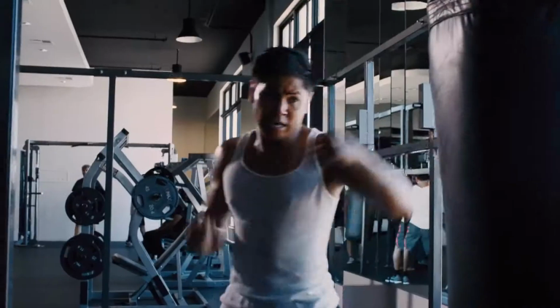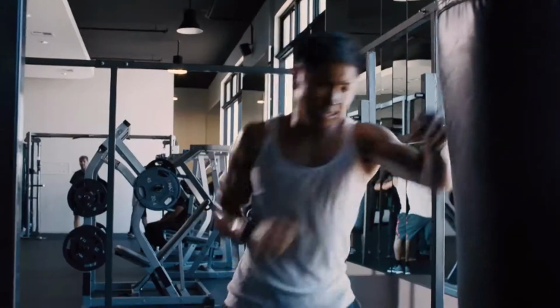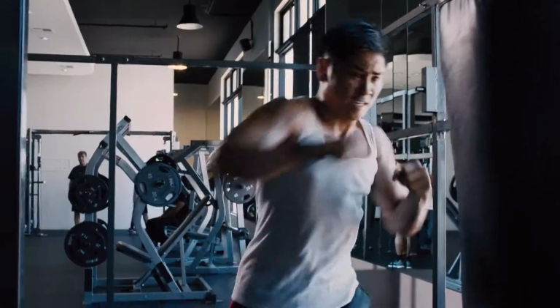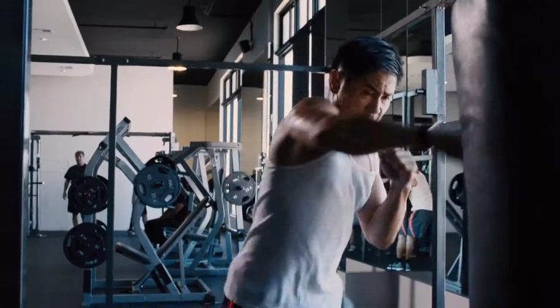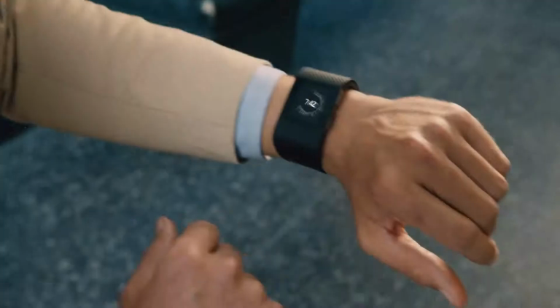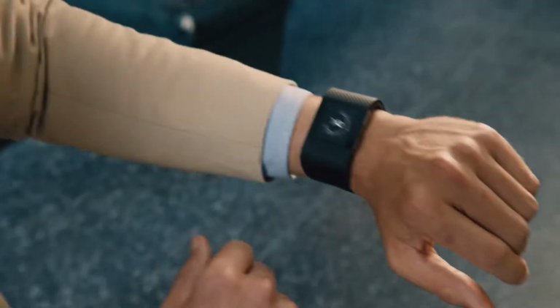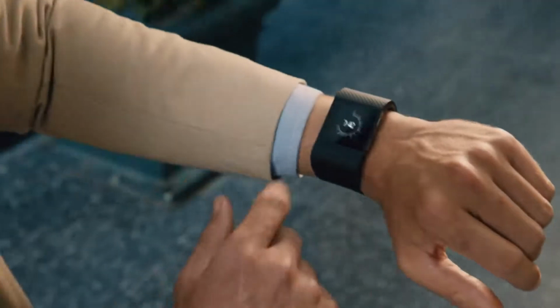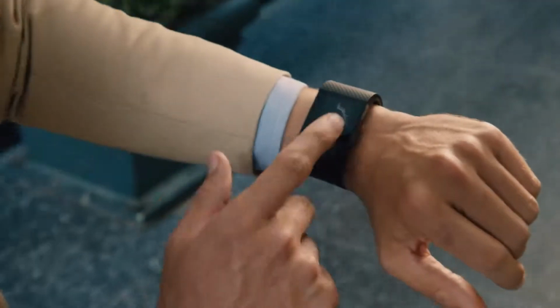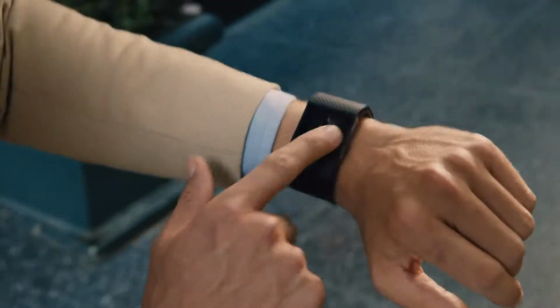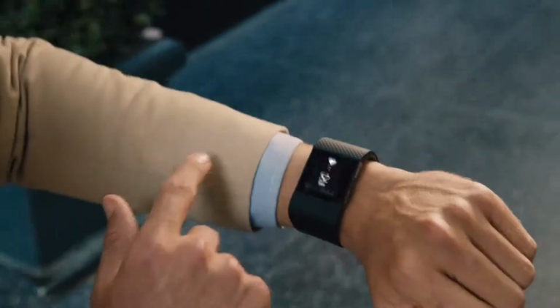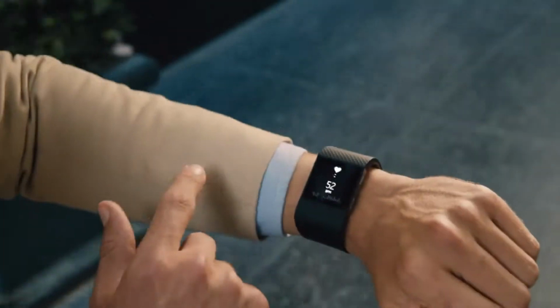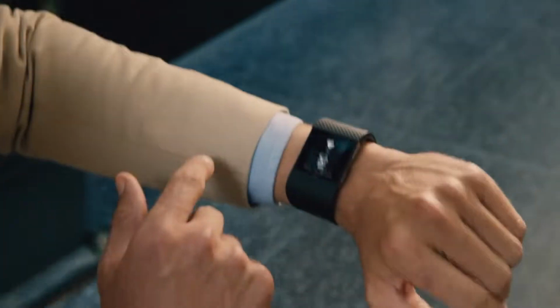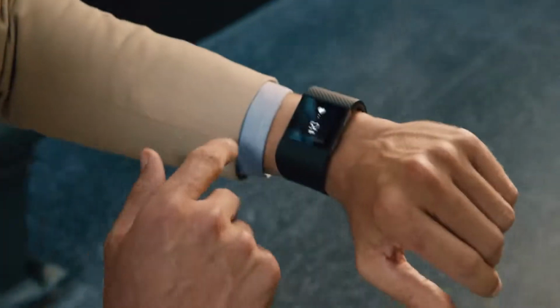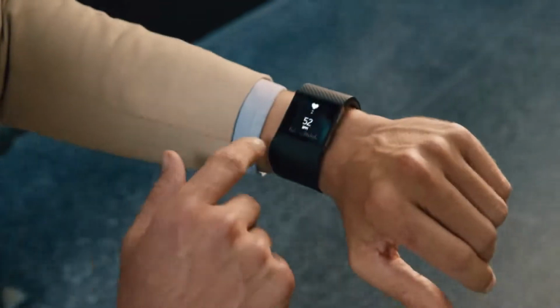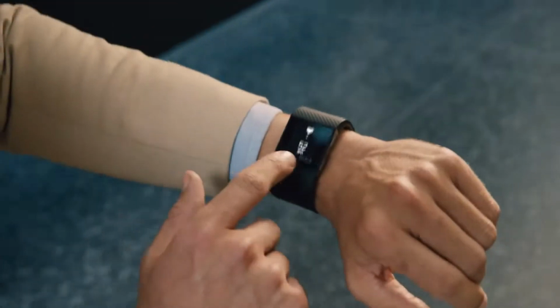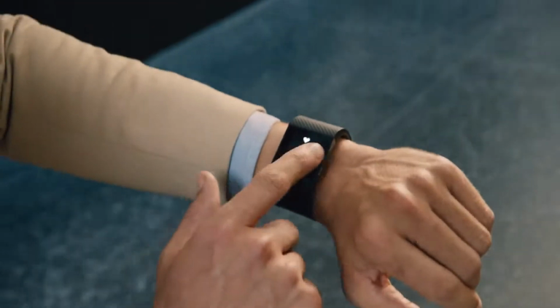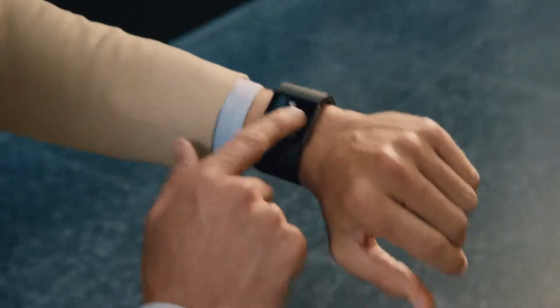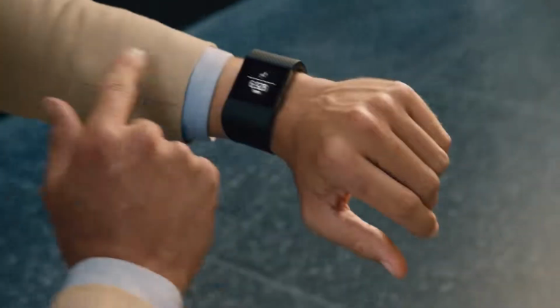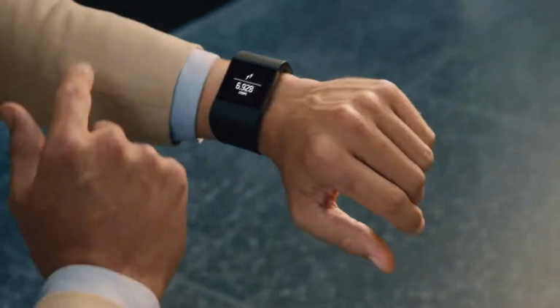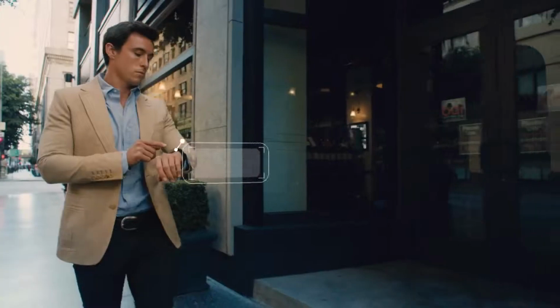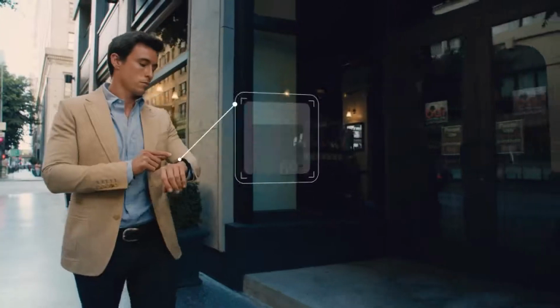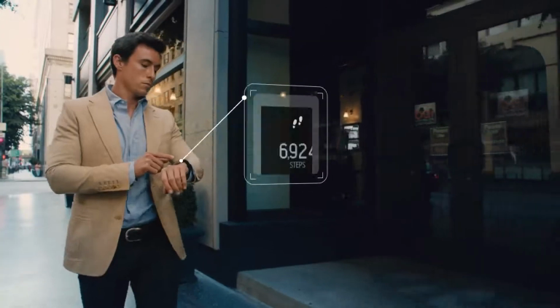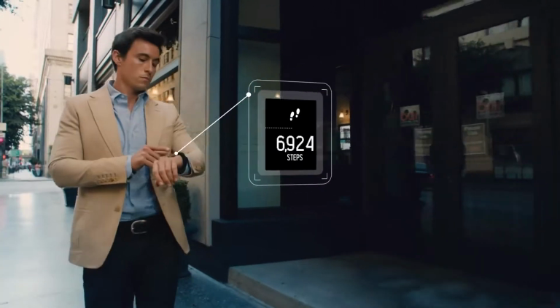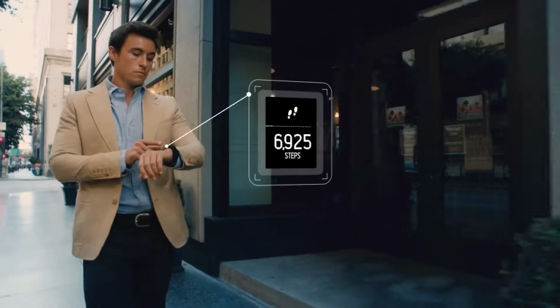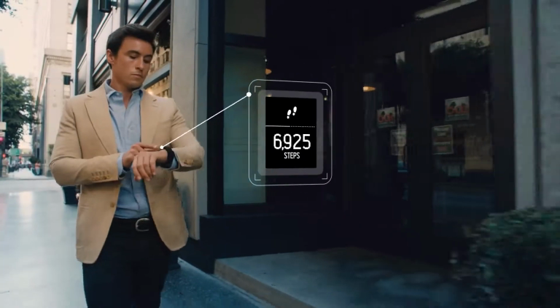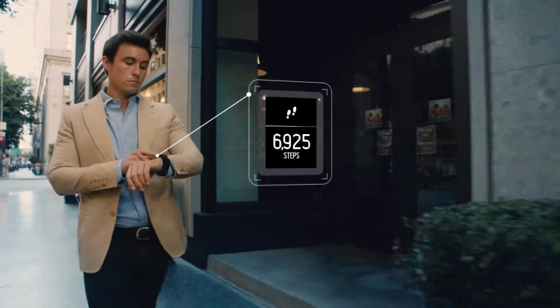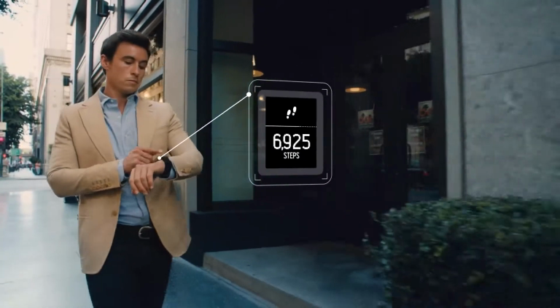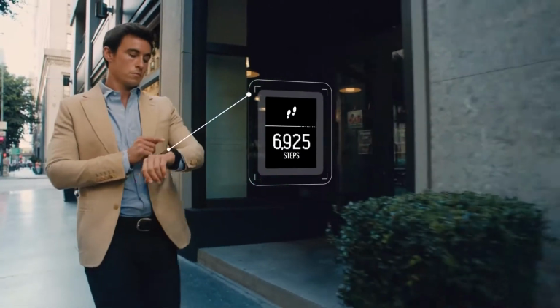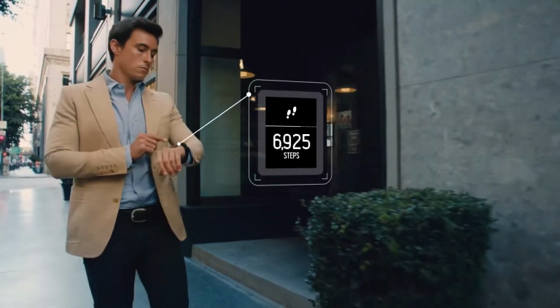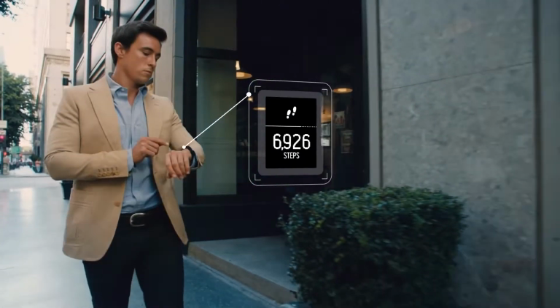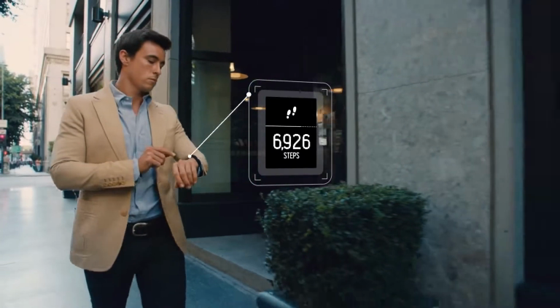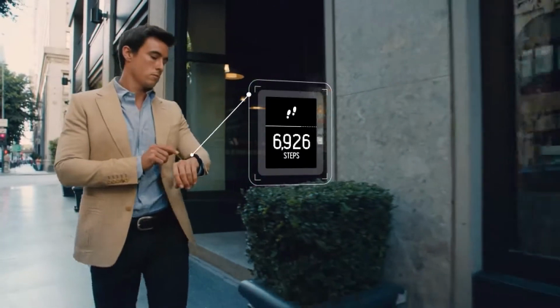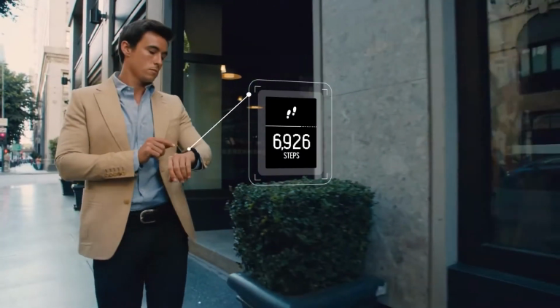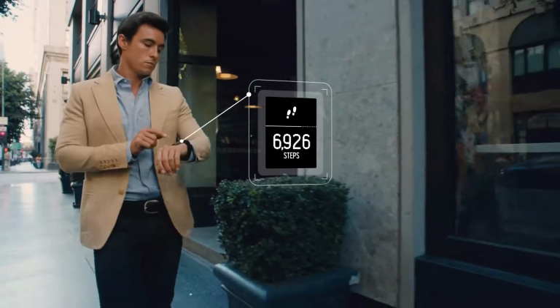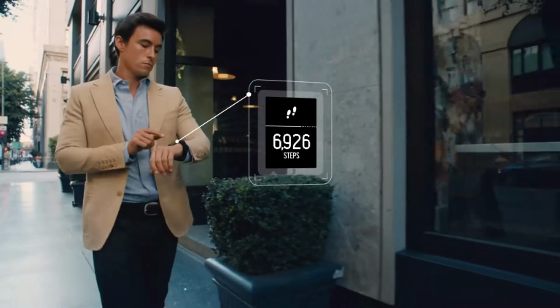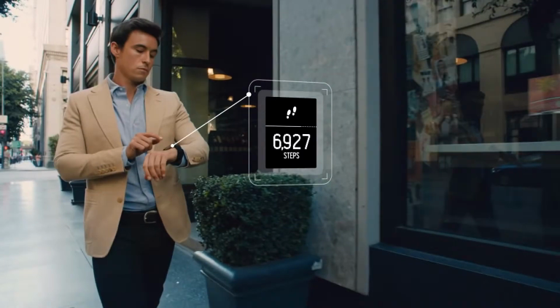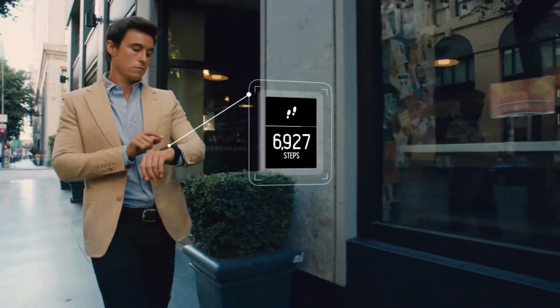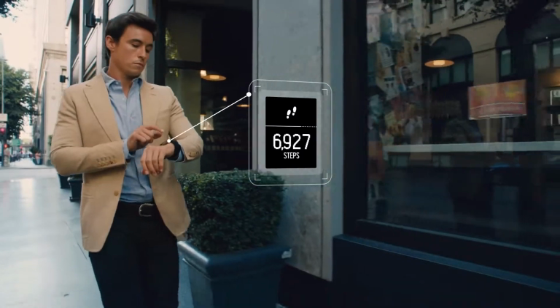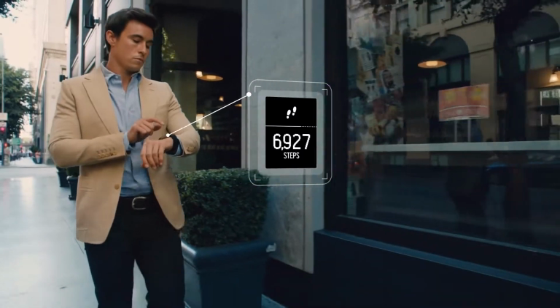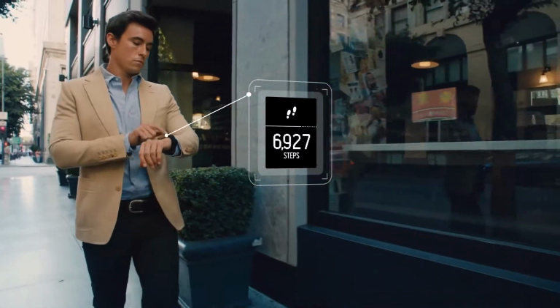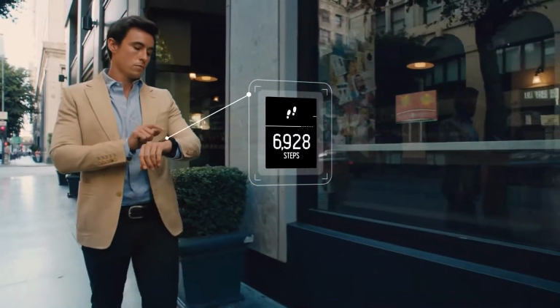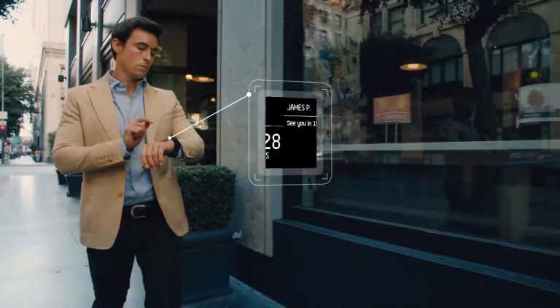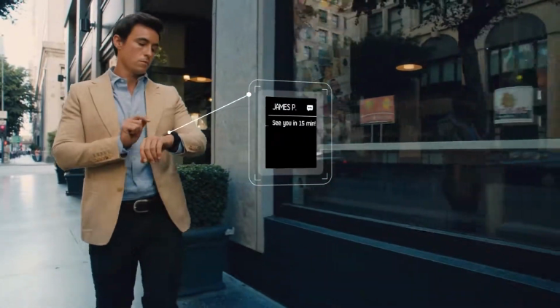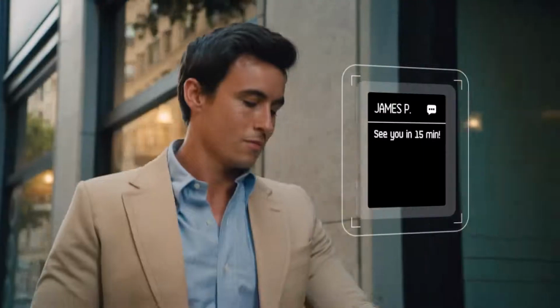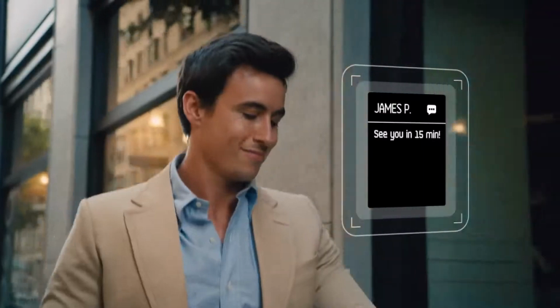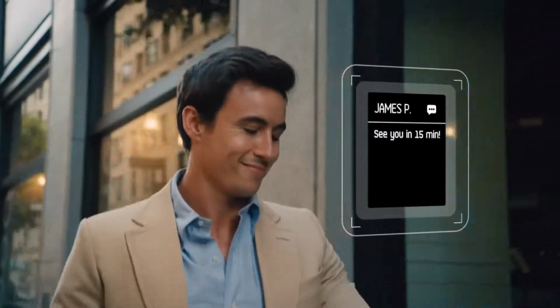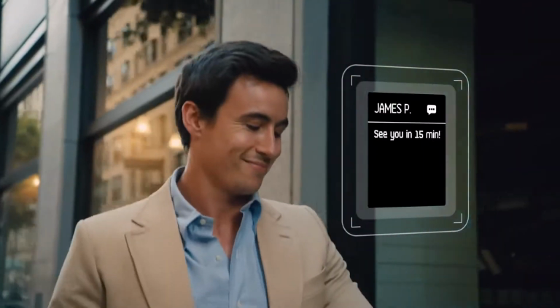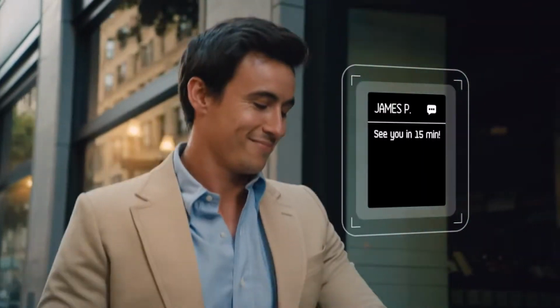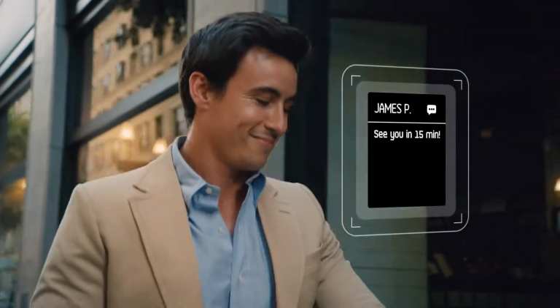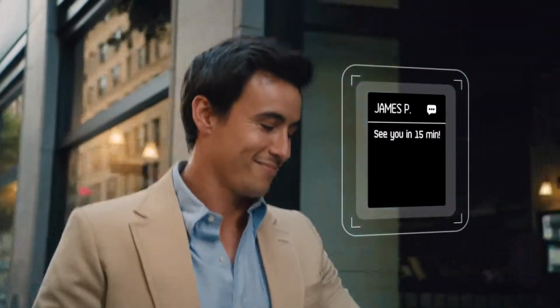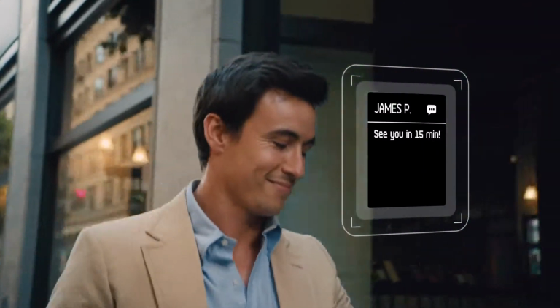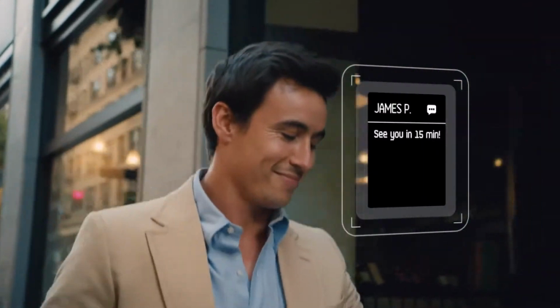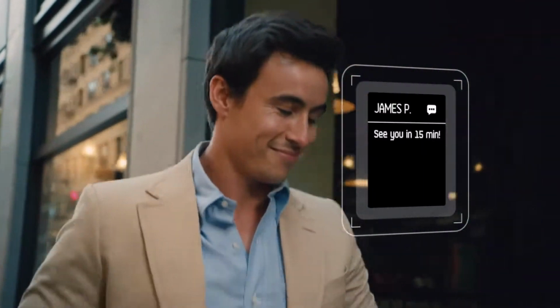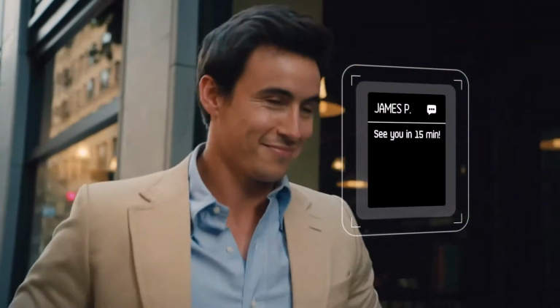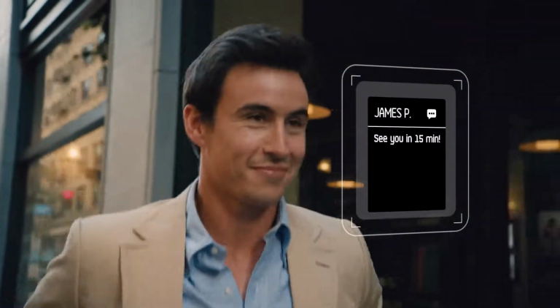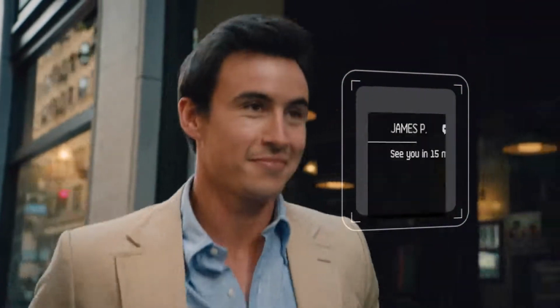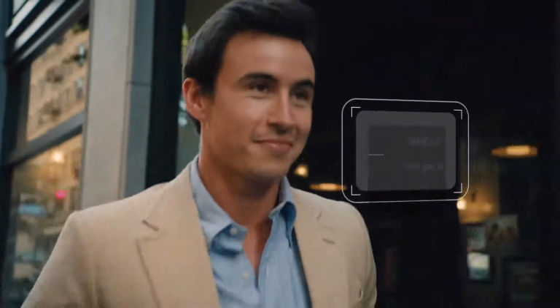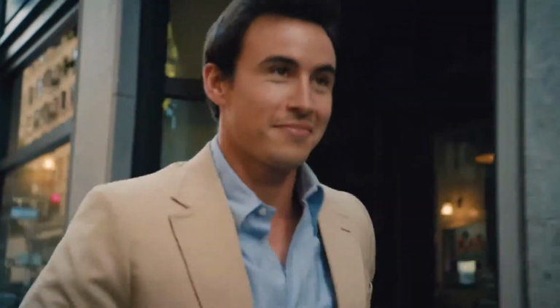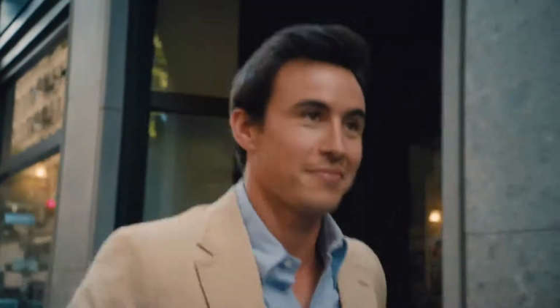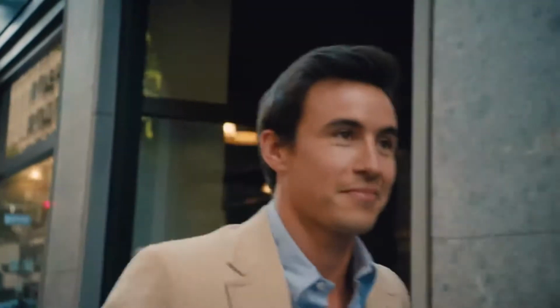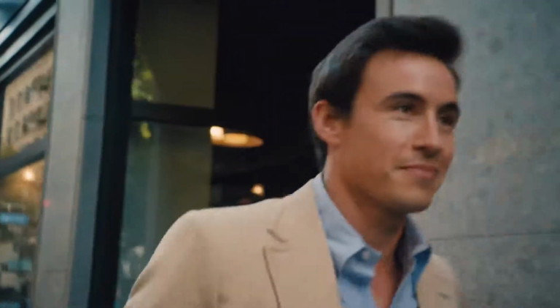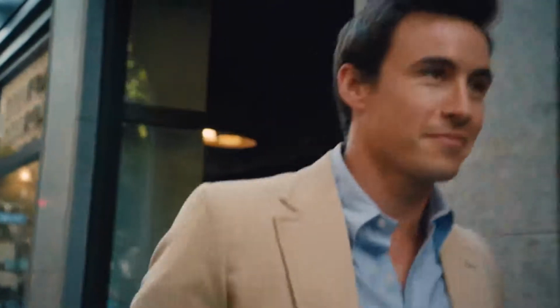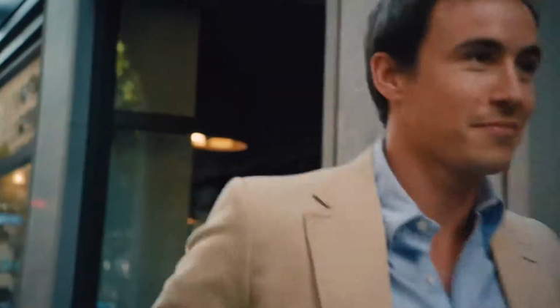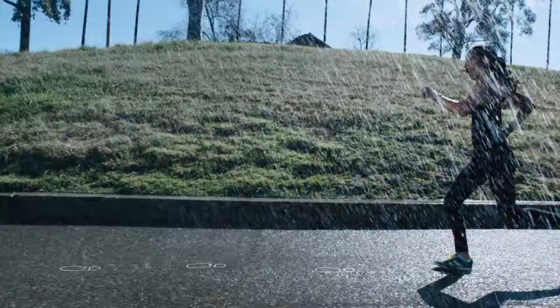Surge goes beyond workouts with all-day stats that keep you on track and text and call notifications that keep you connected.